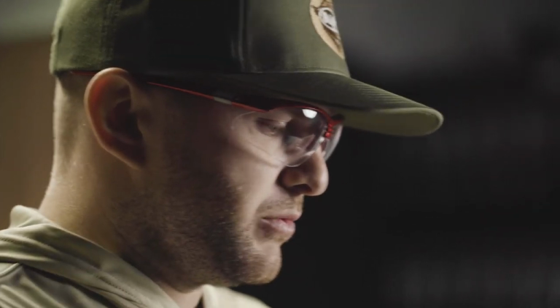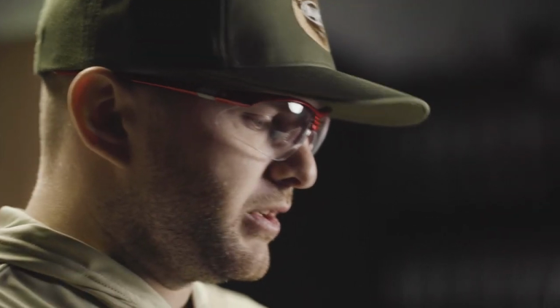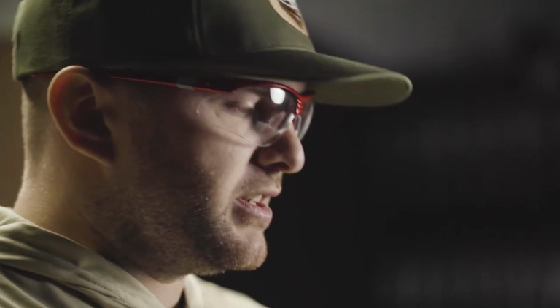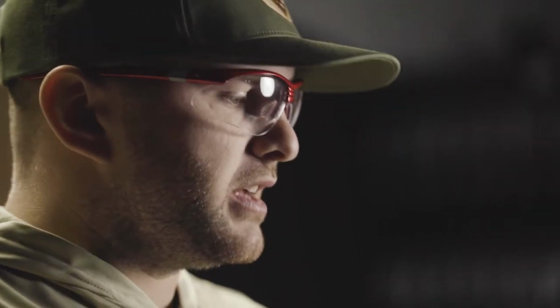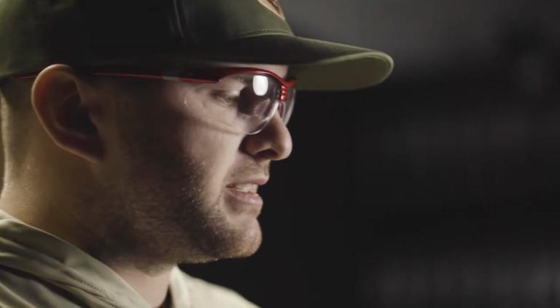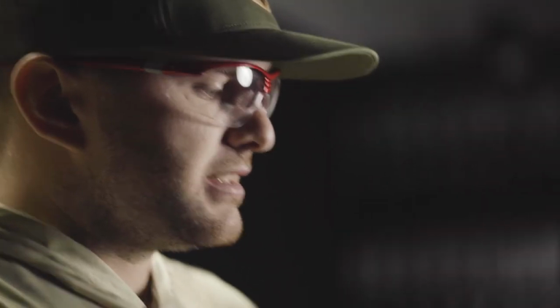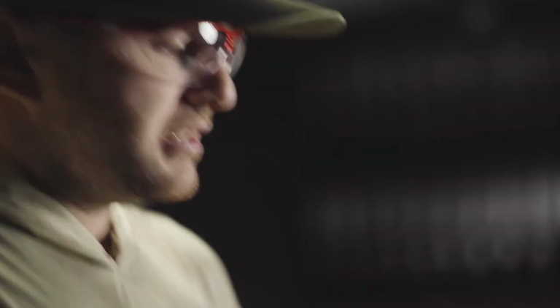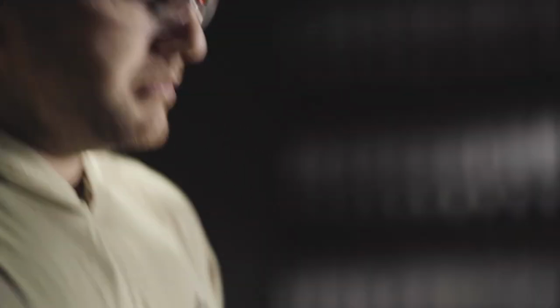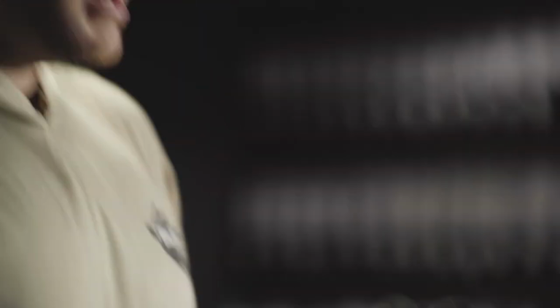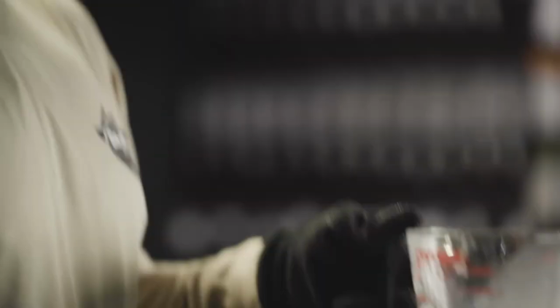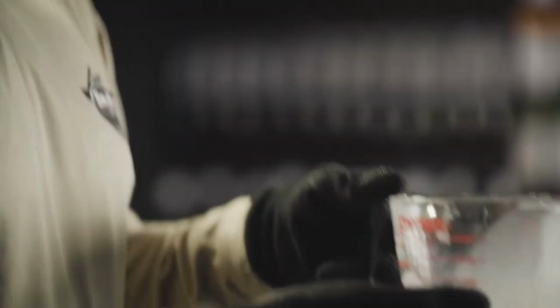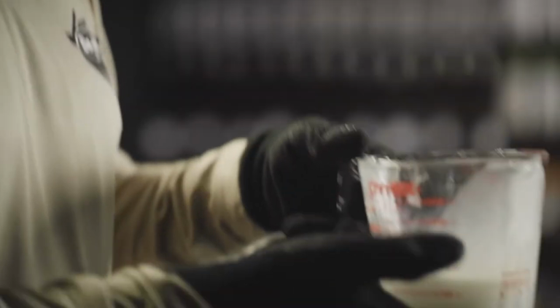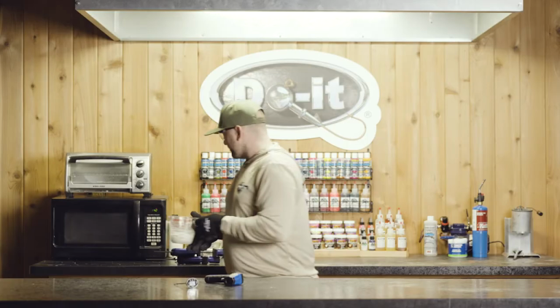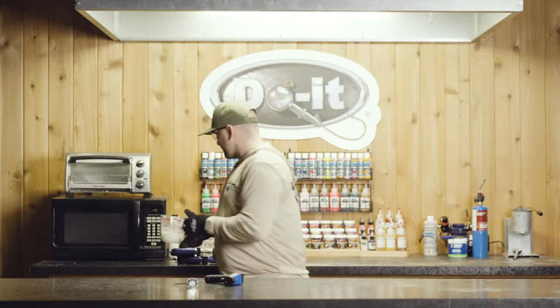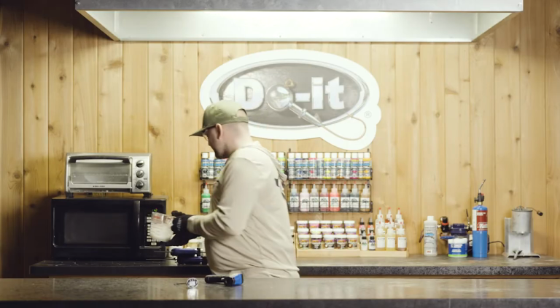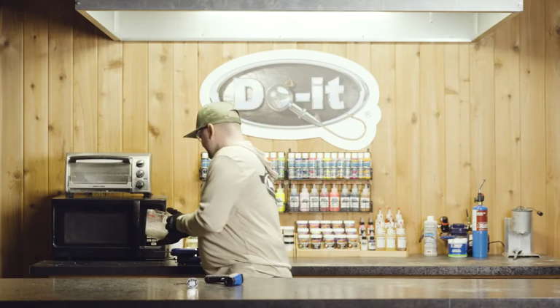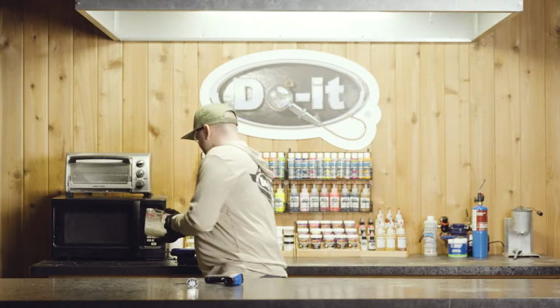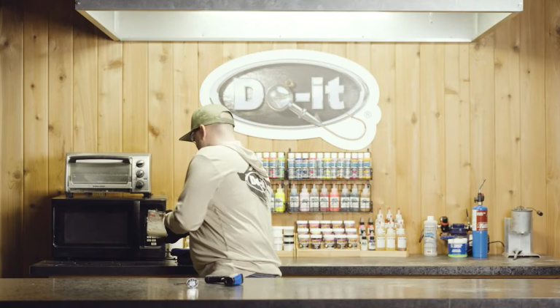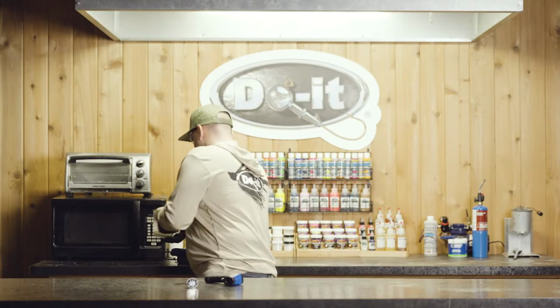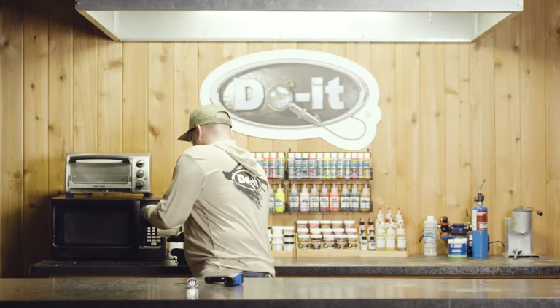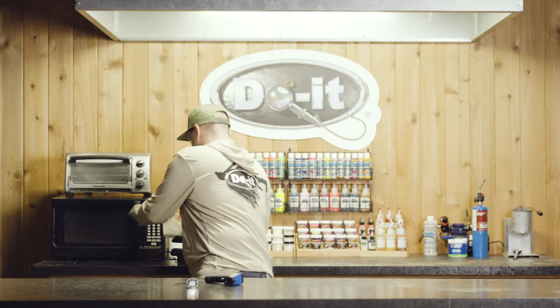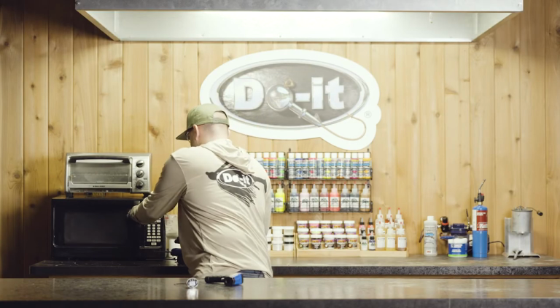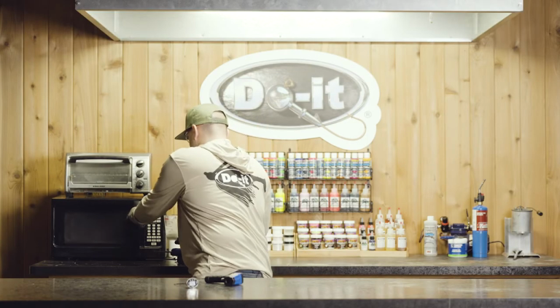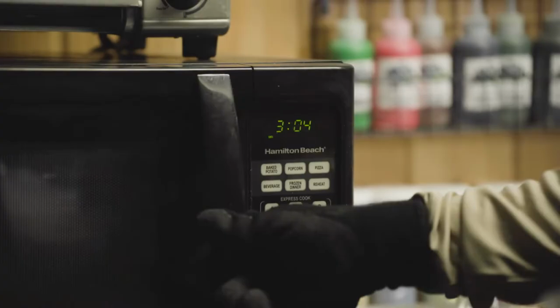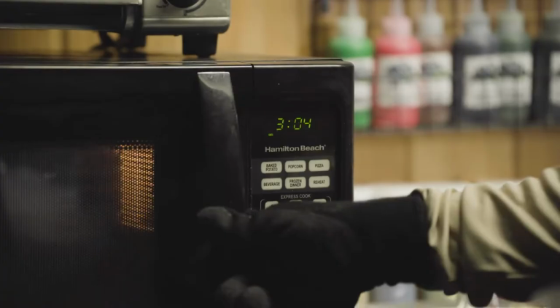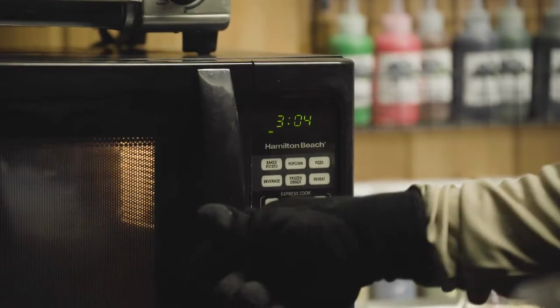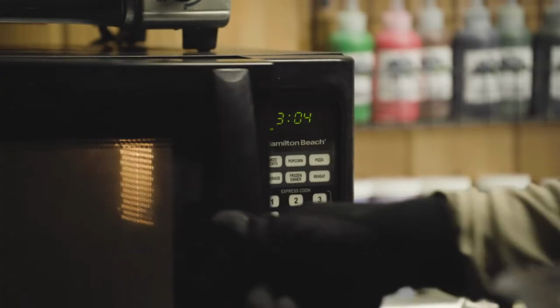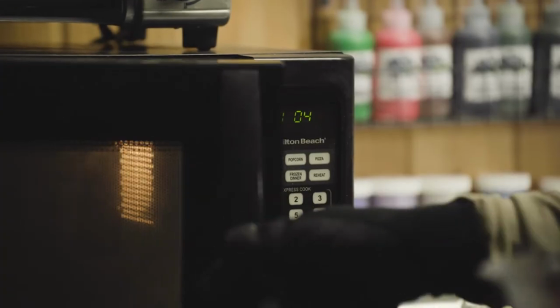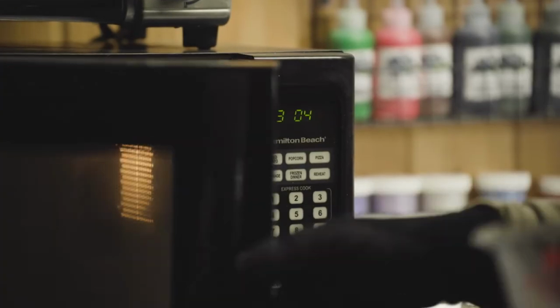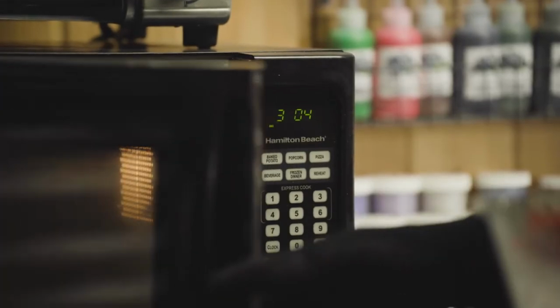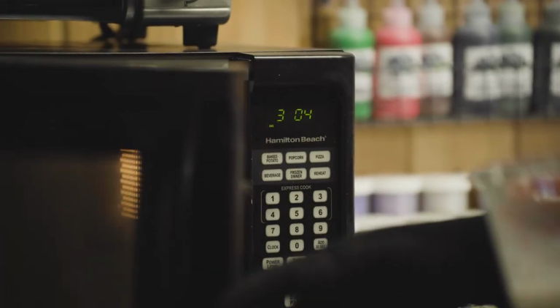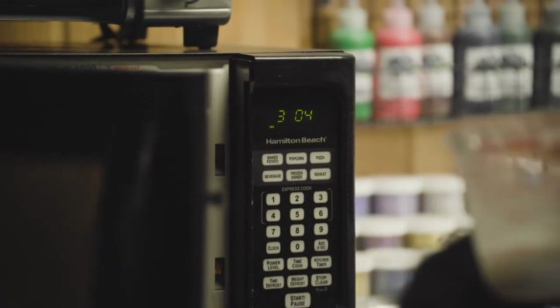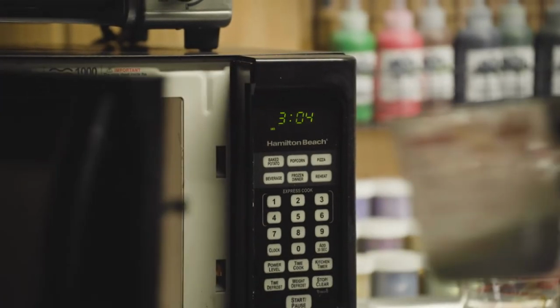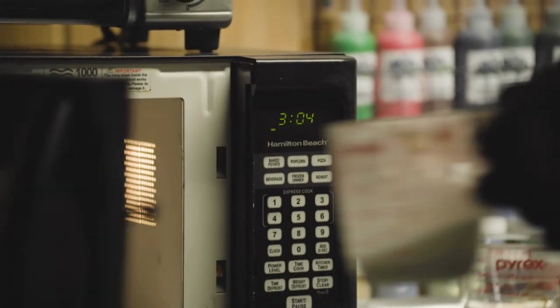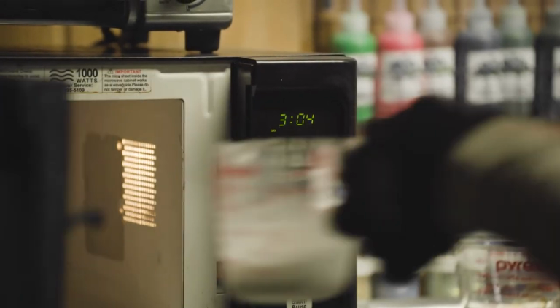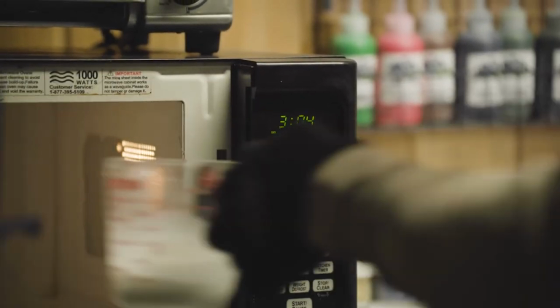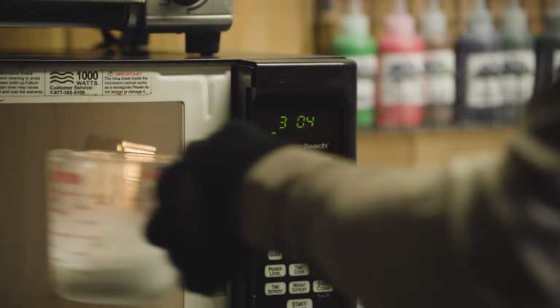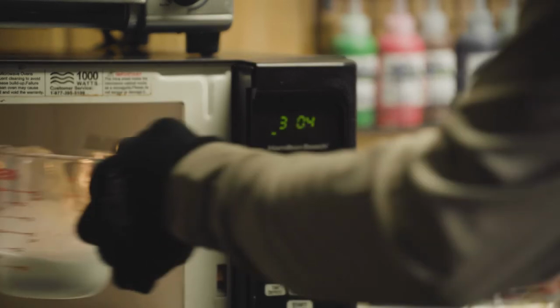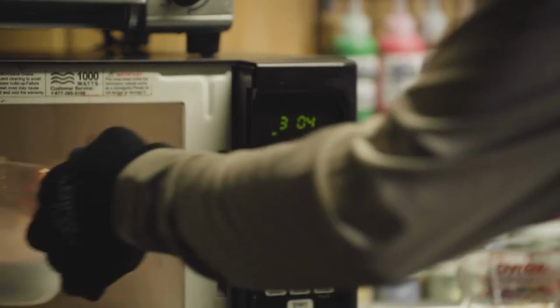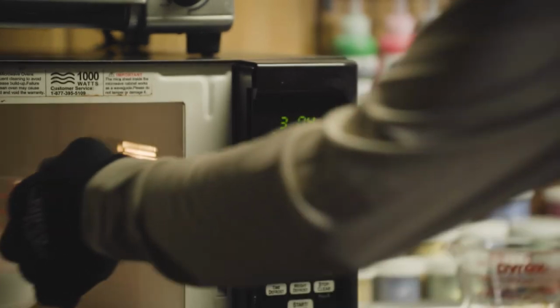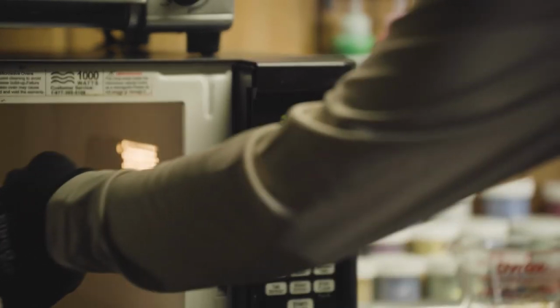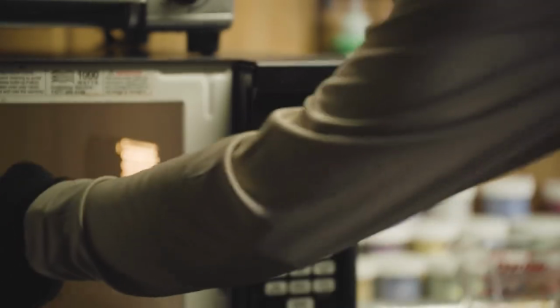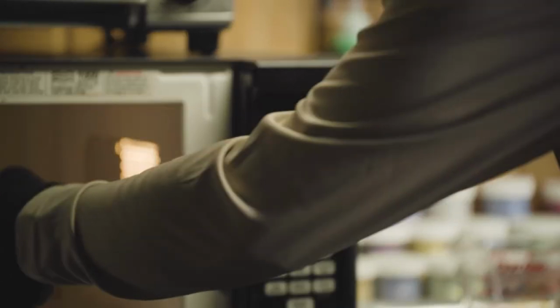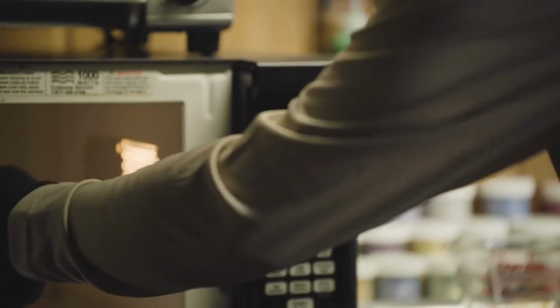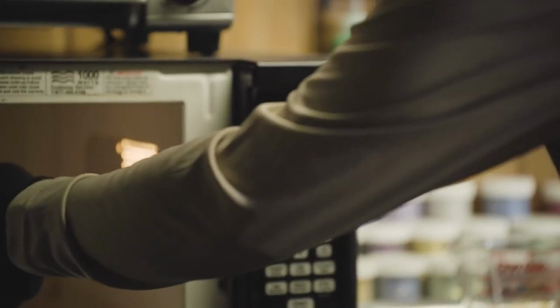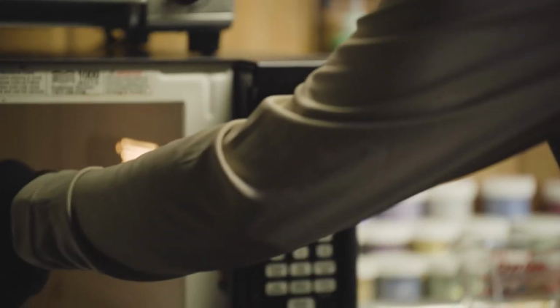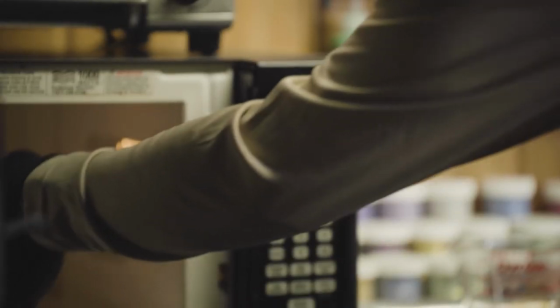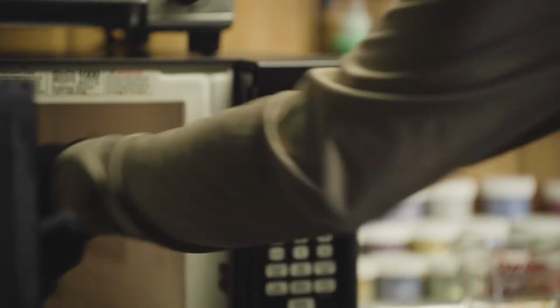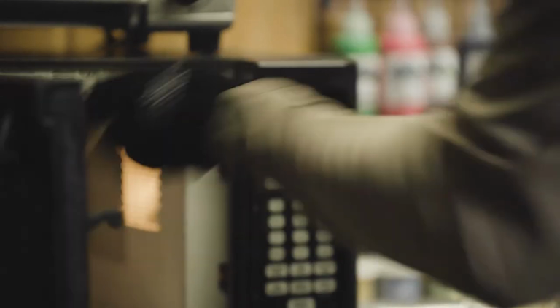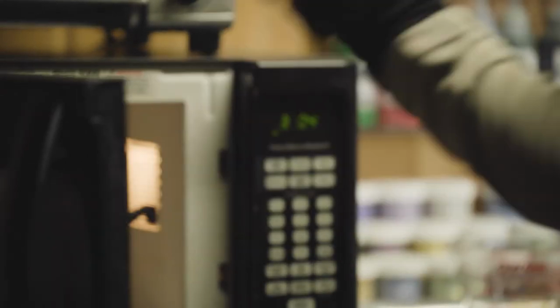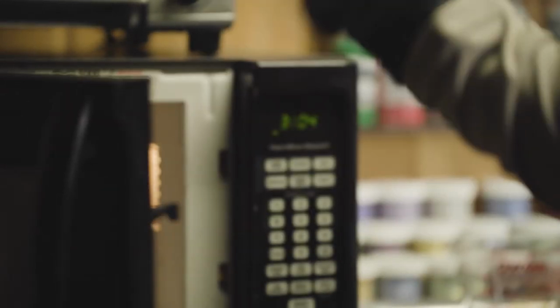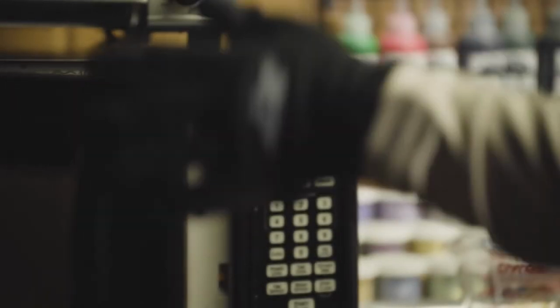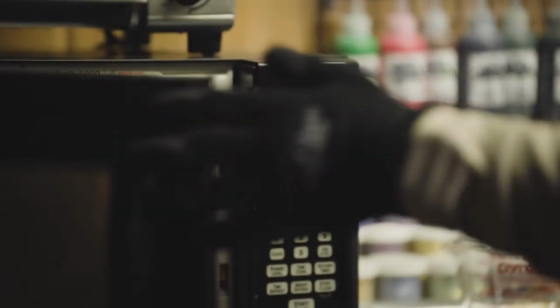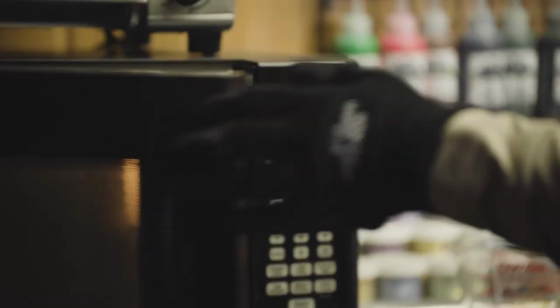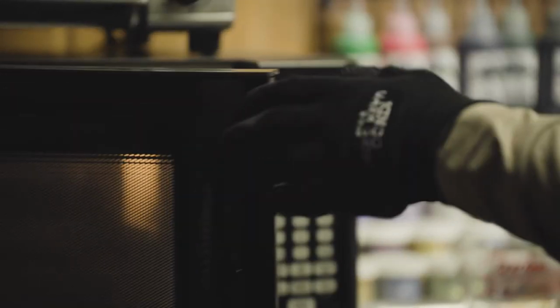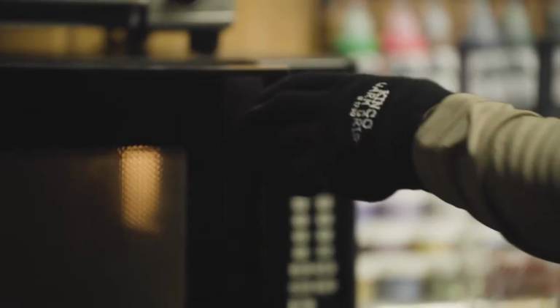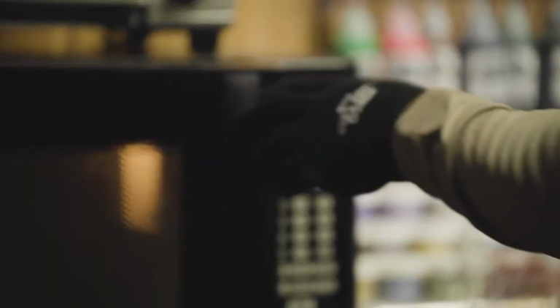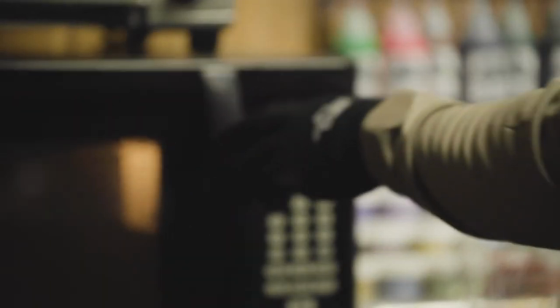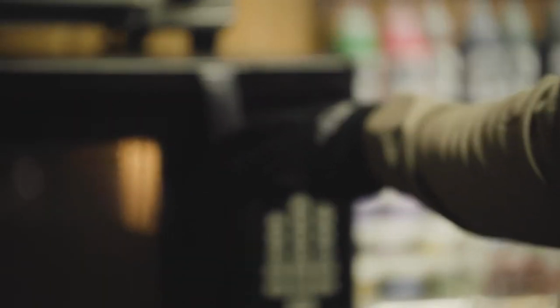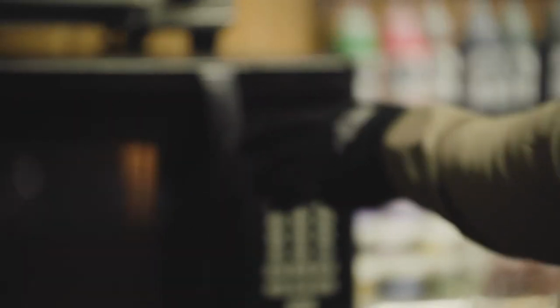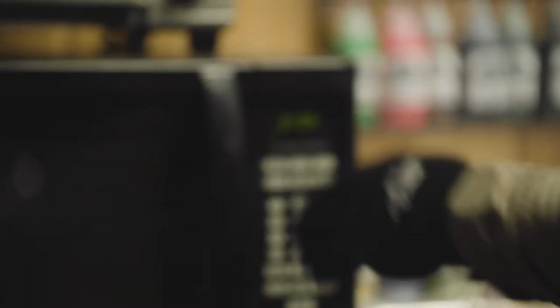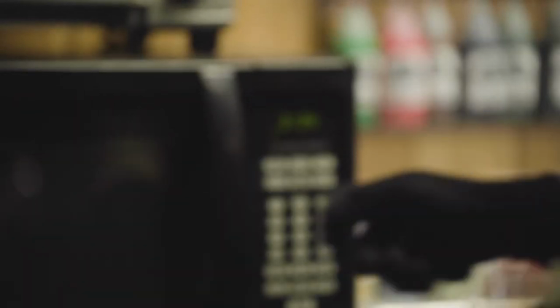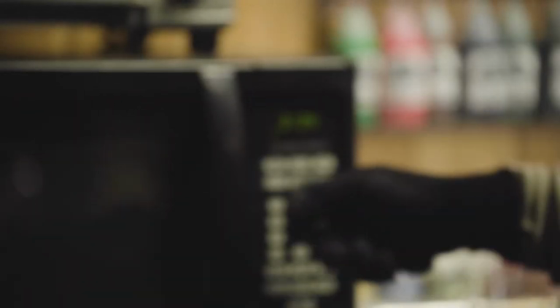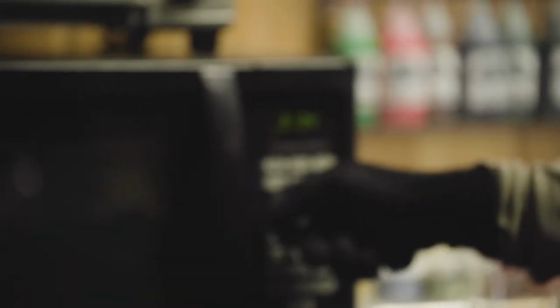So we're going to toss this in the microwave — dedicated glass measuring cup, dedicated microwave — and we'll get this thing rolling.